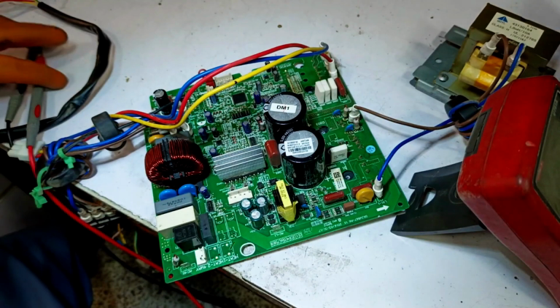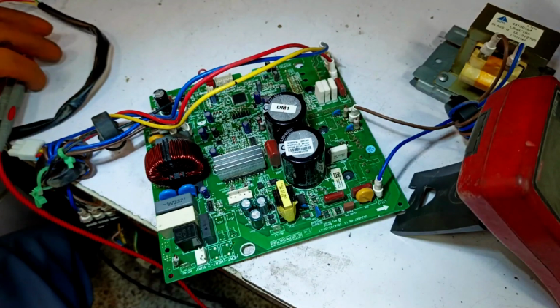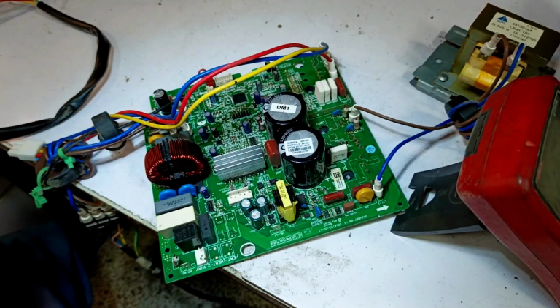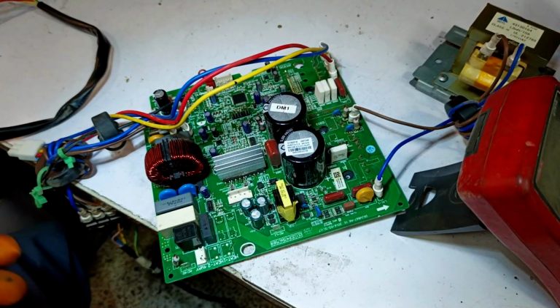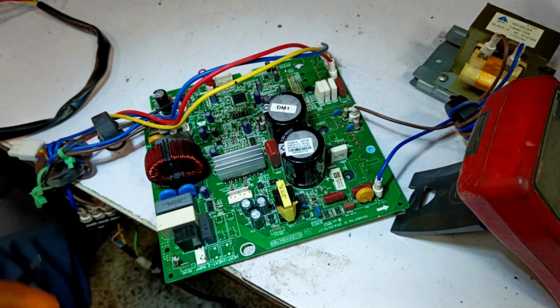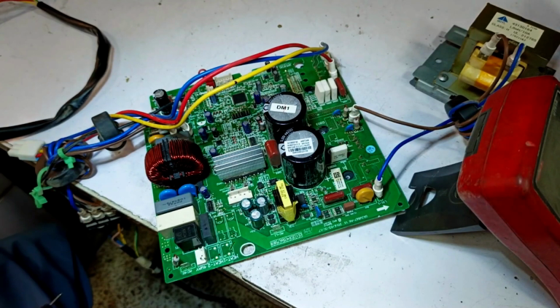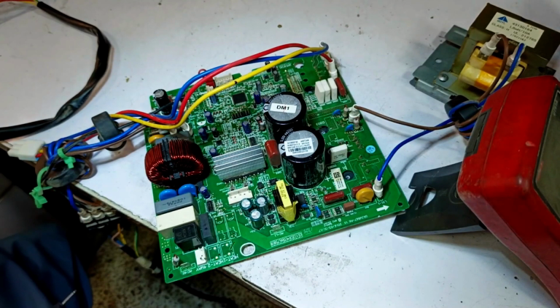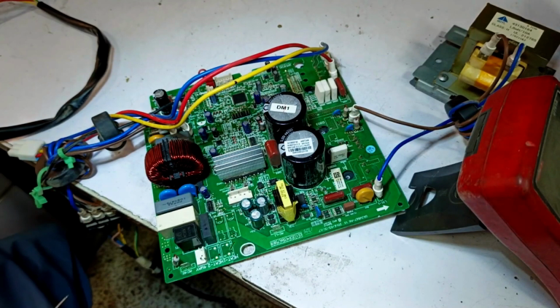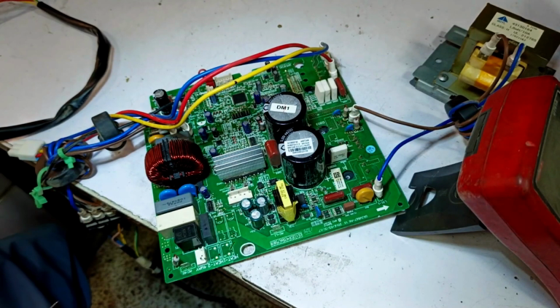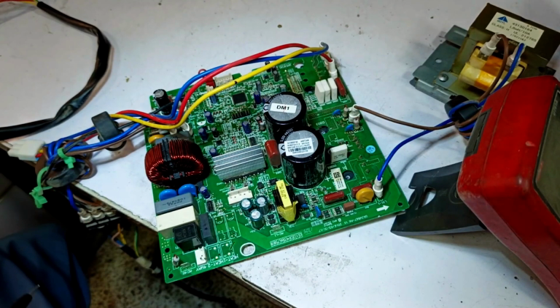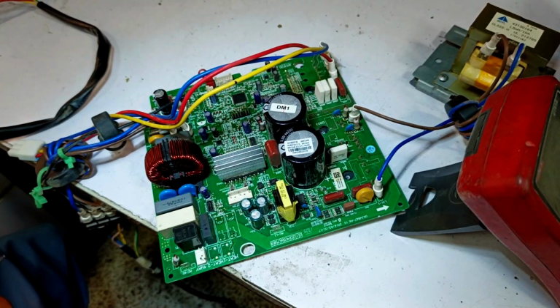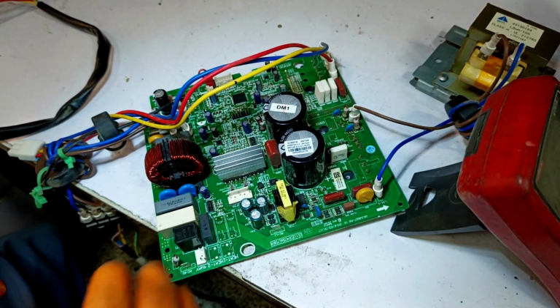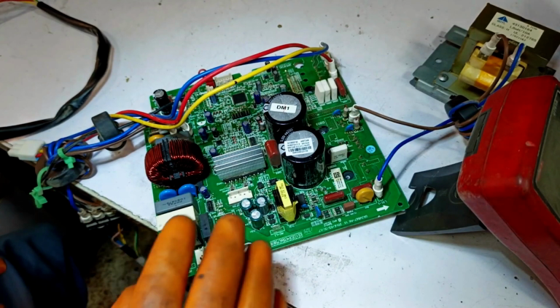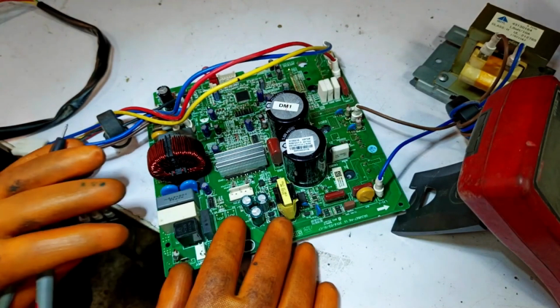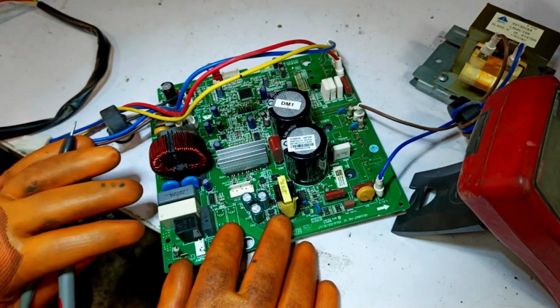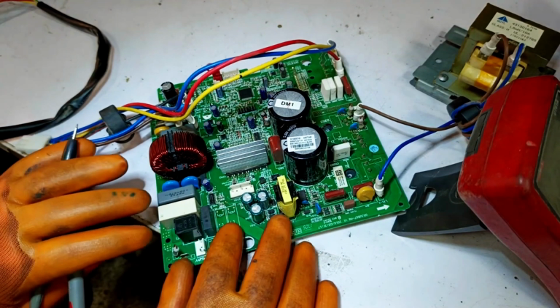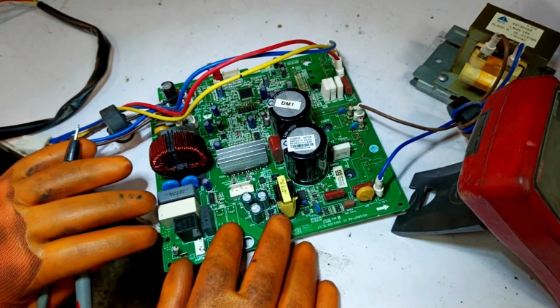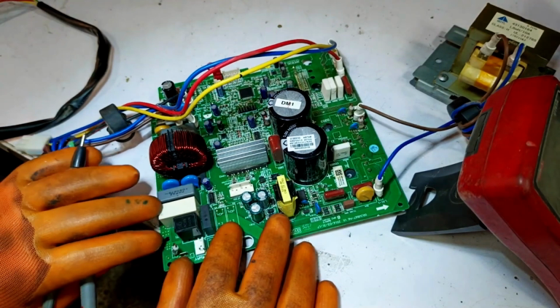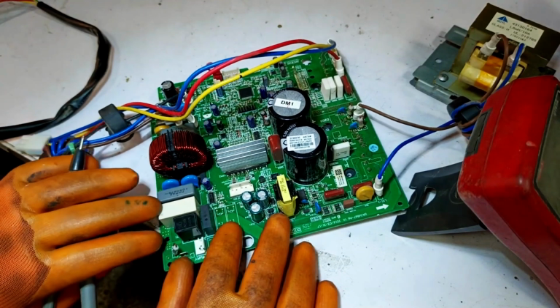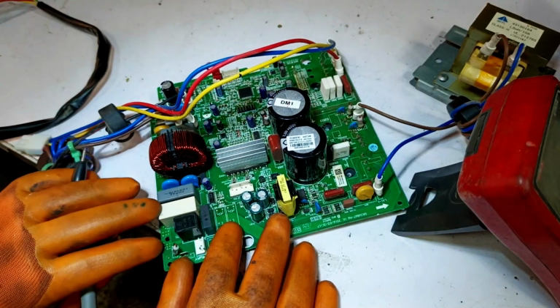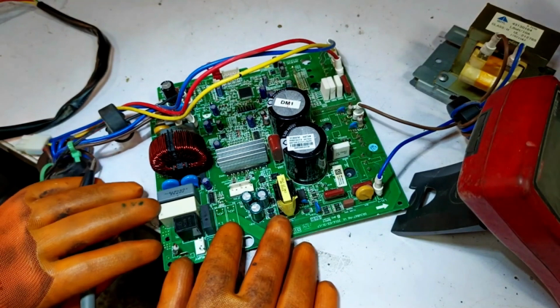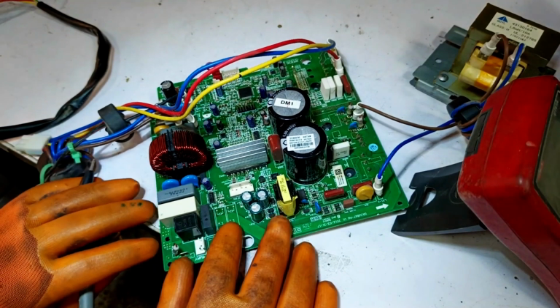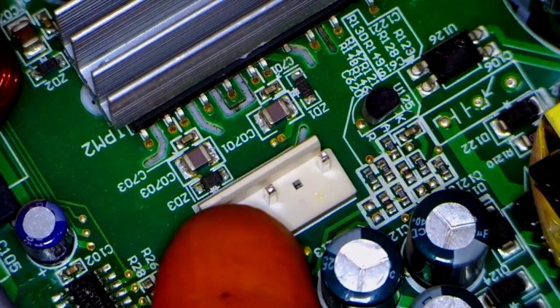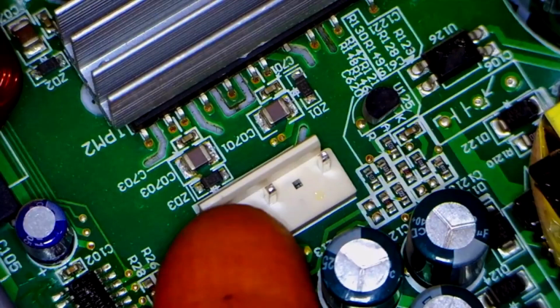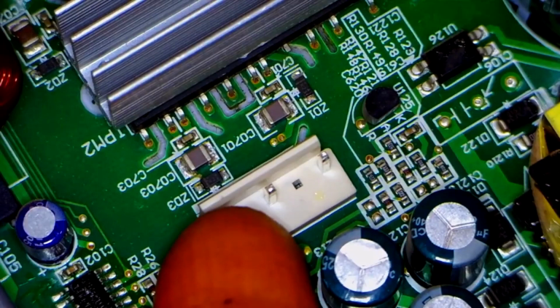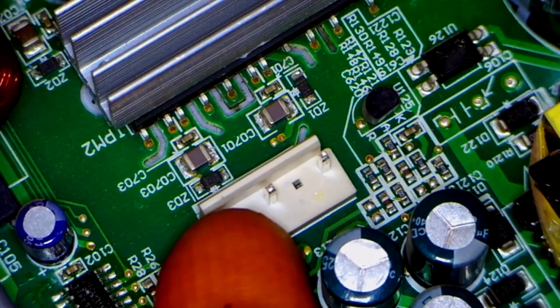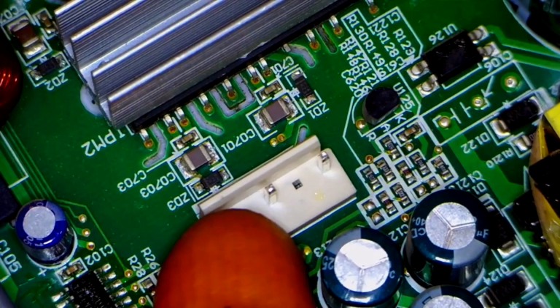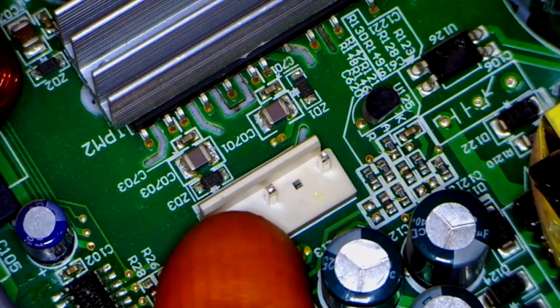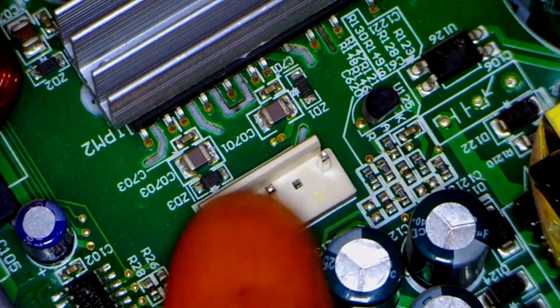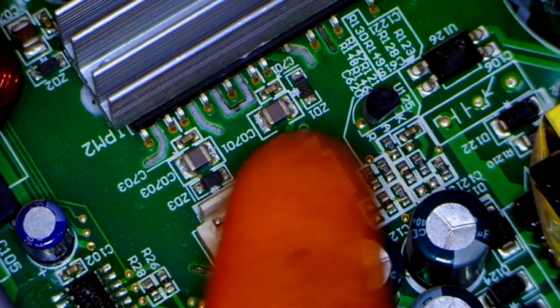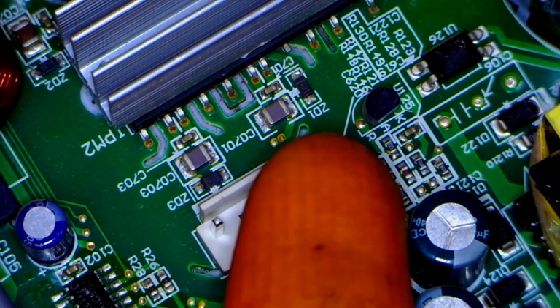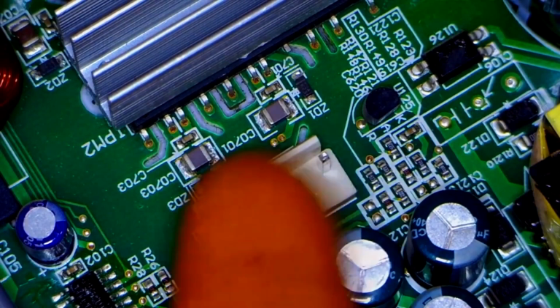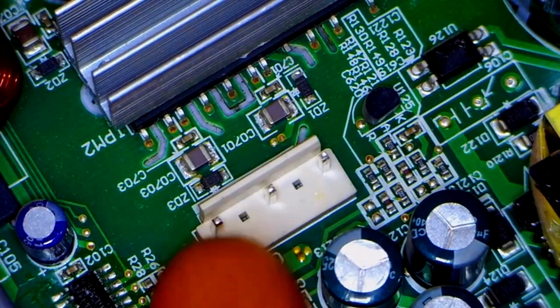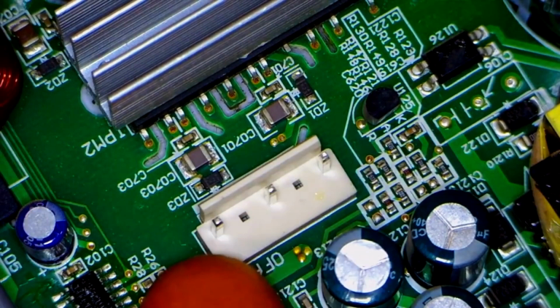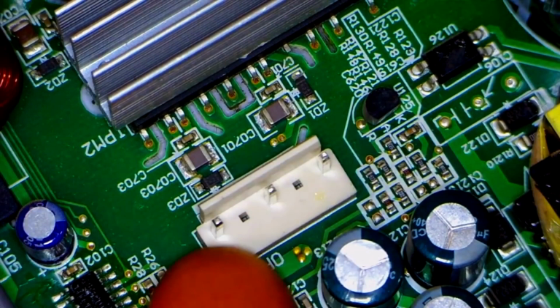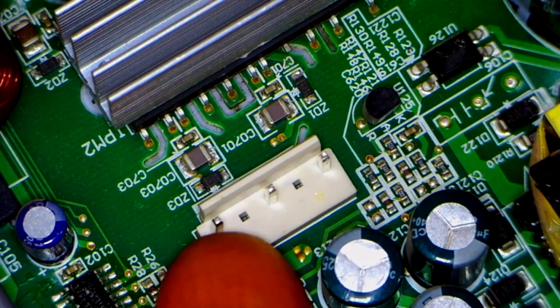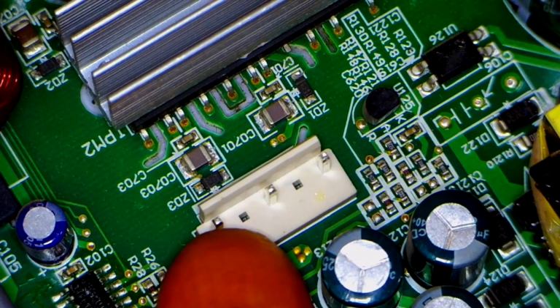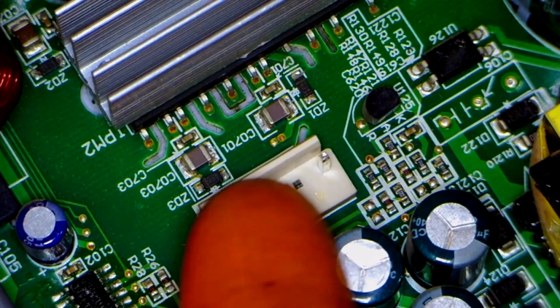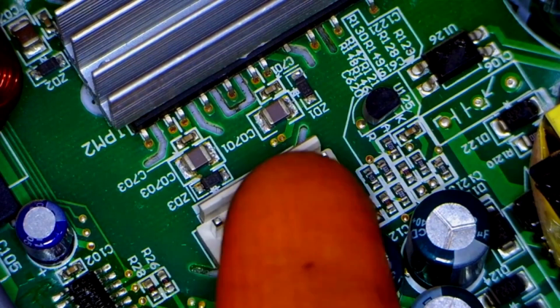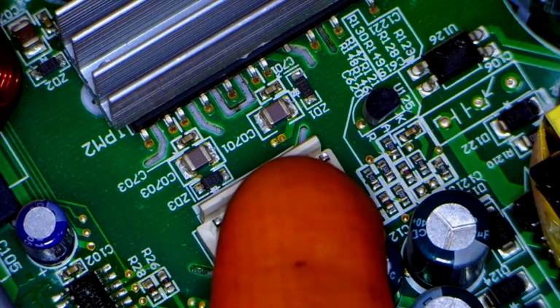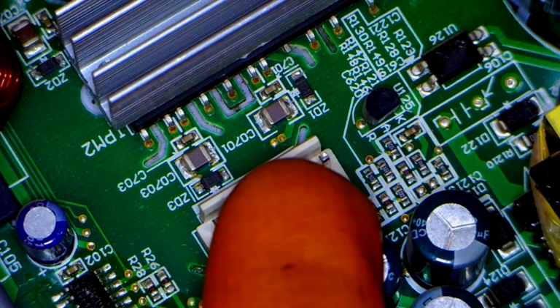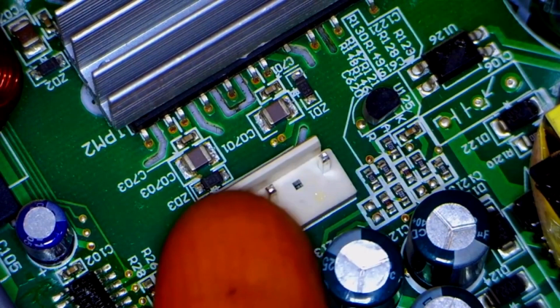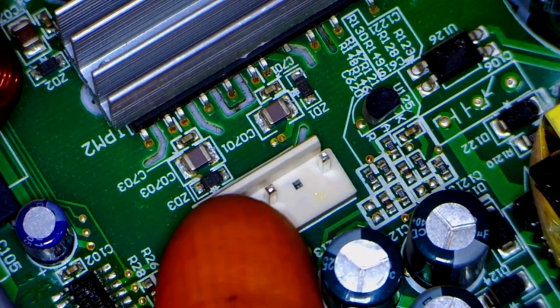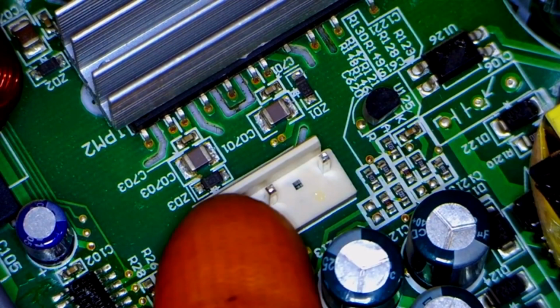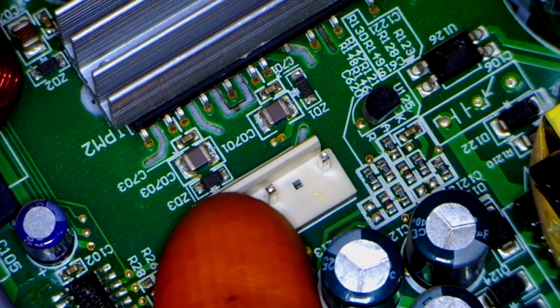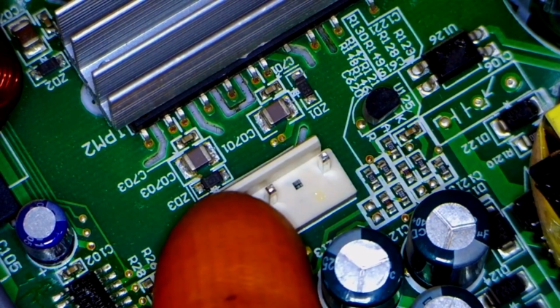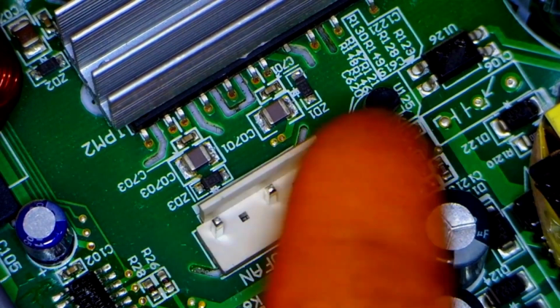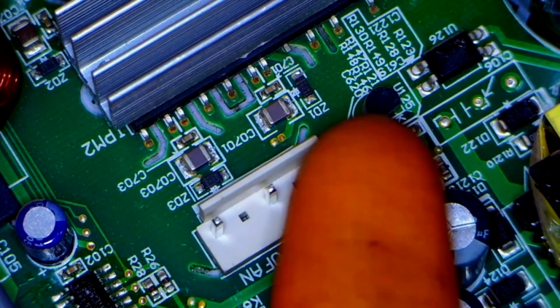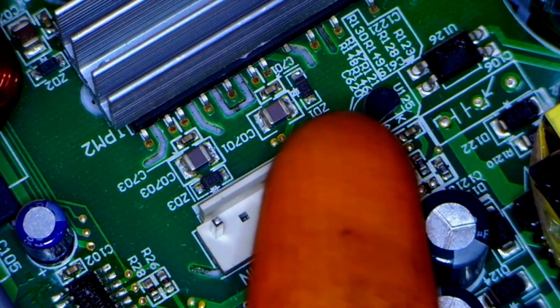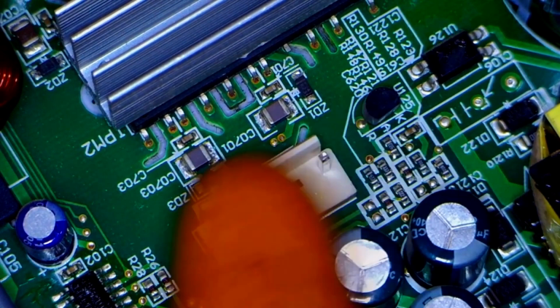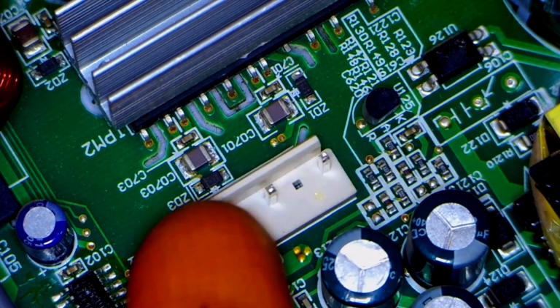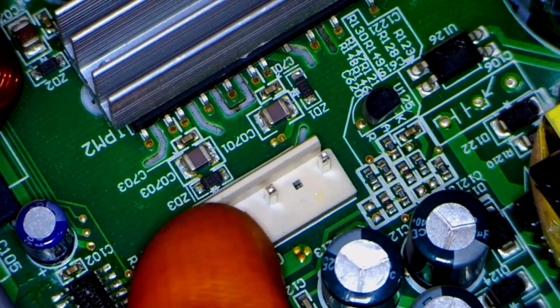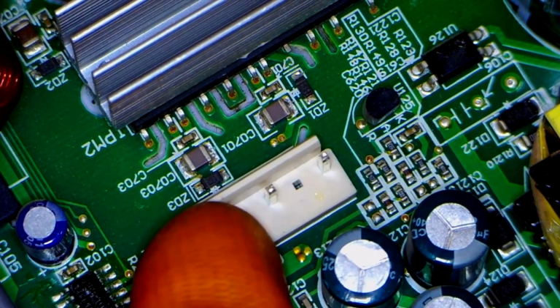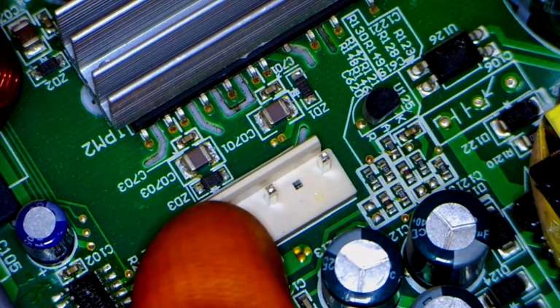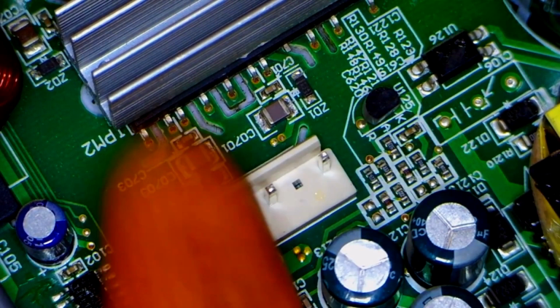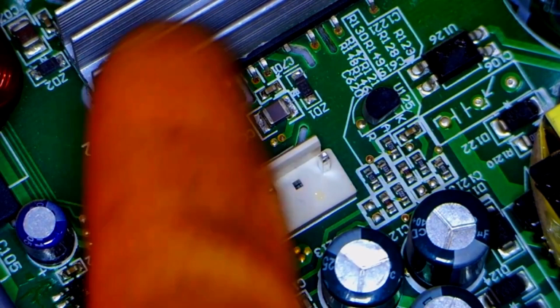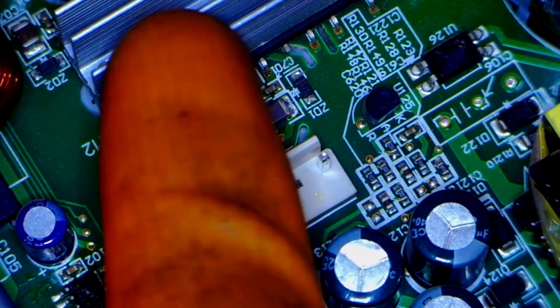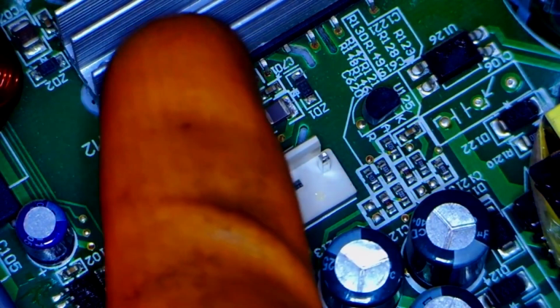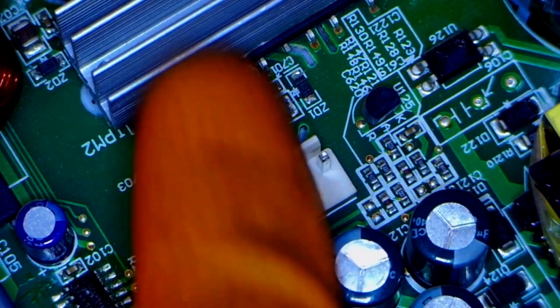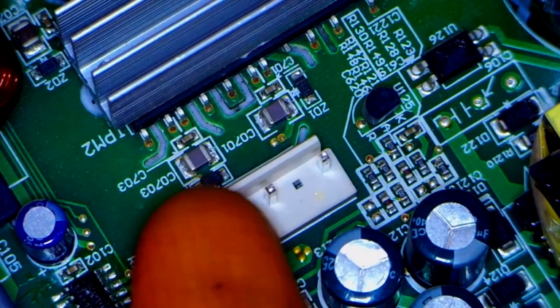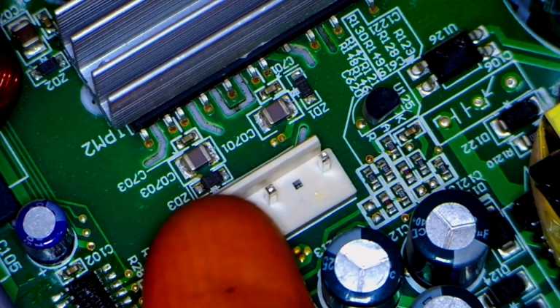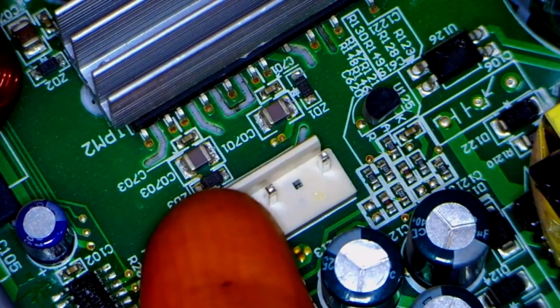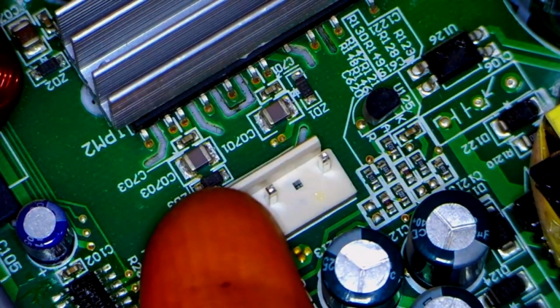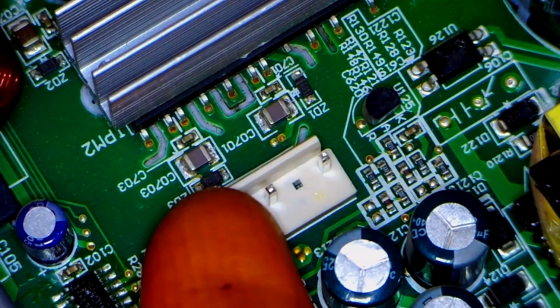Typically, when we supply power to it, we test it by checking the UVW points. This helps us determine whether it's faulty or not.